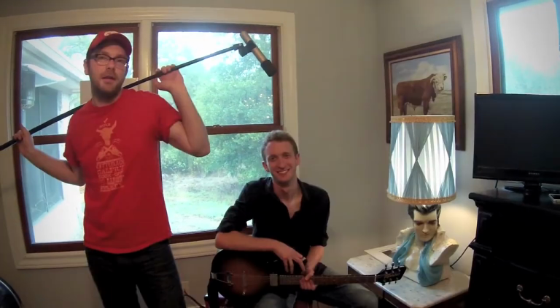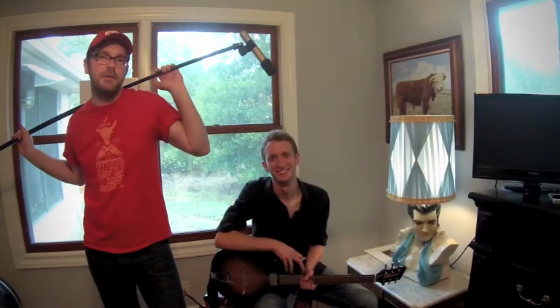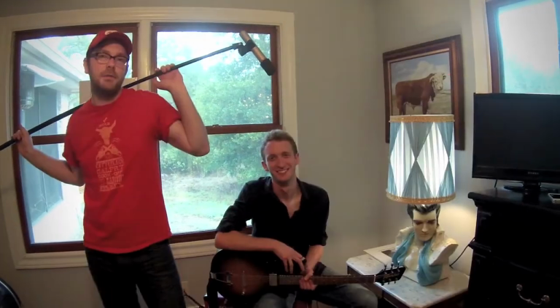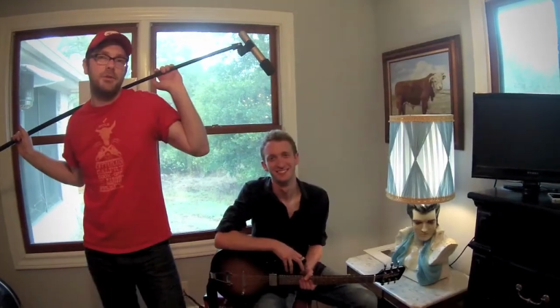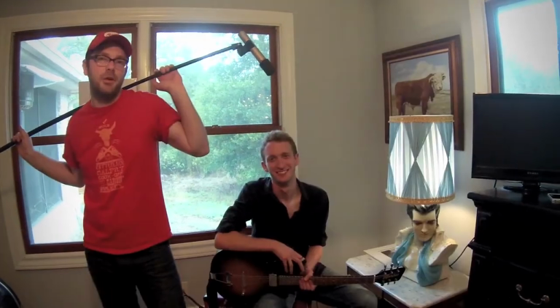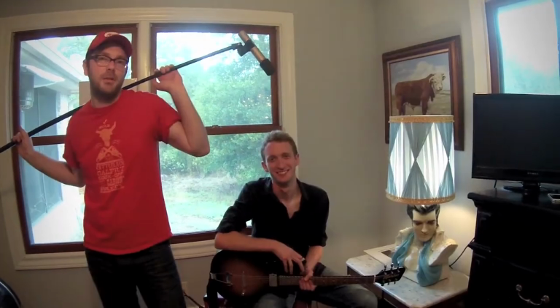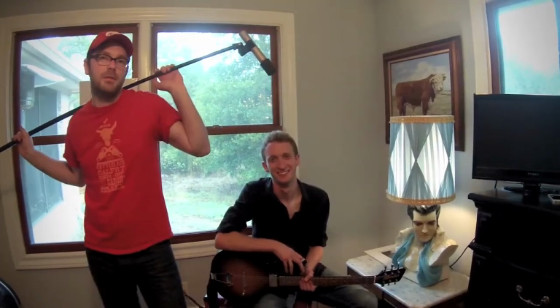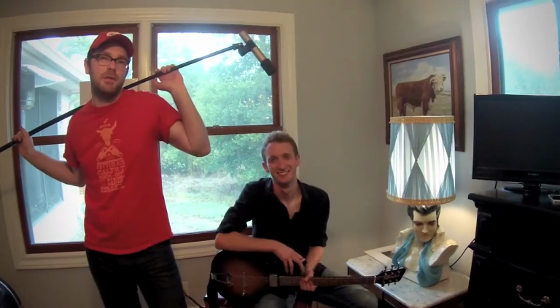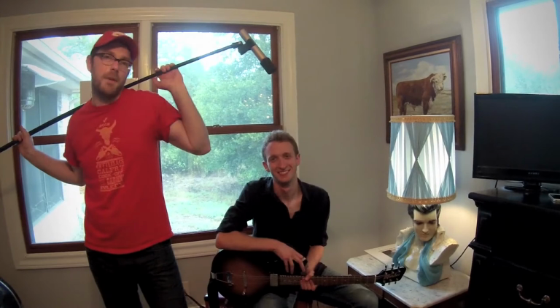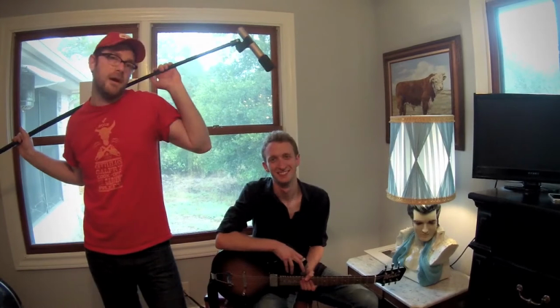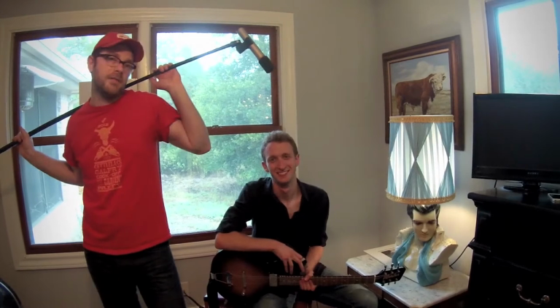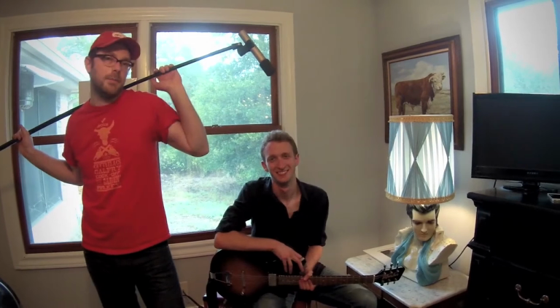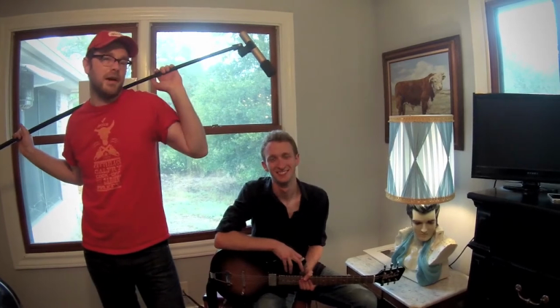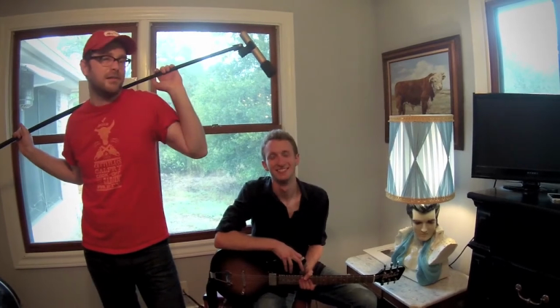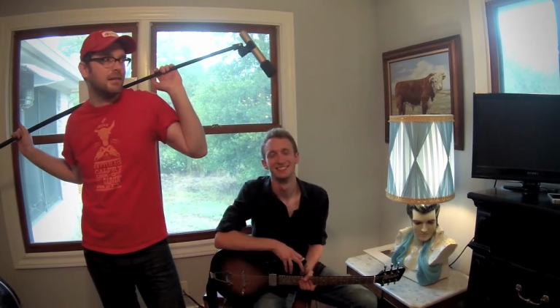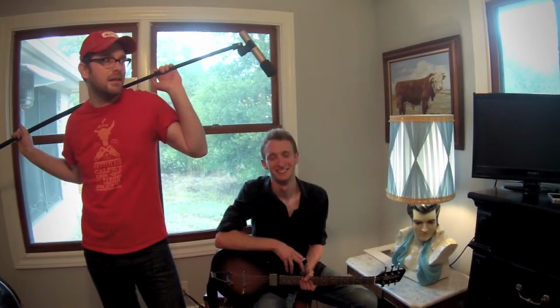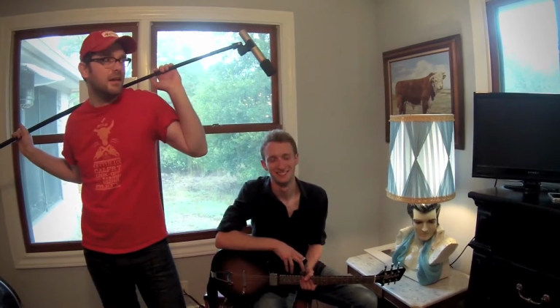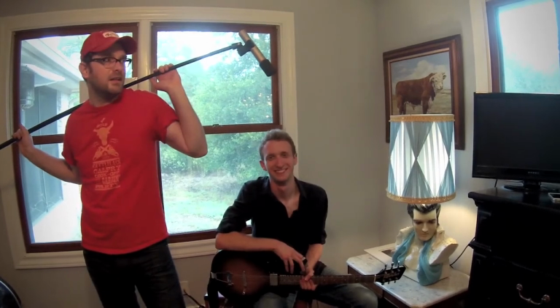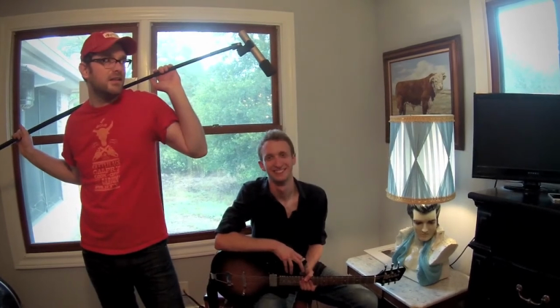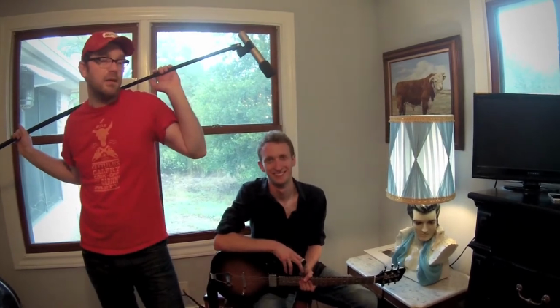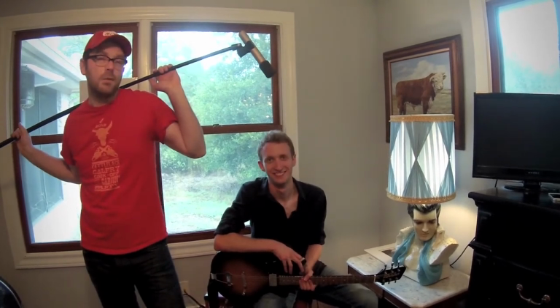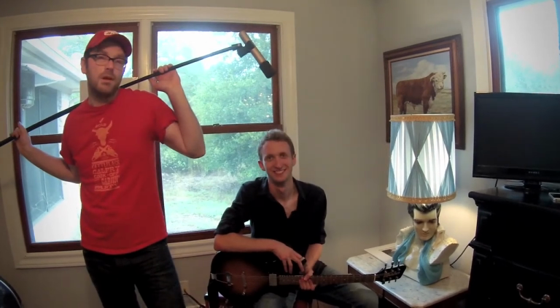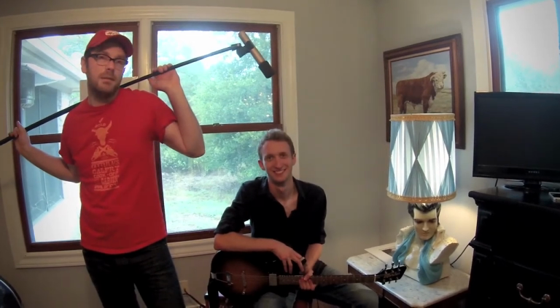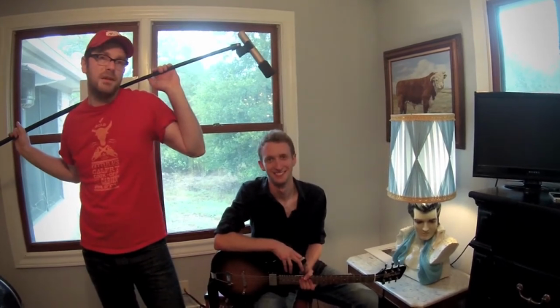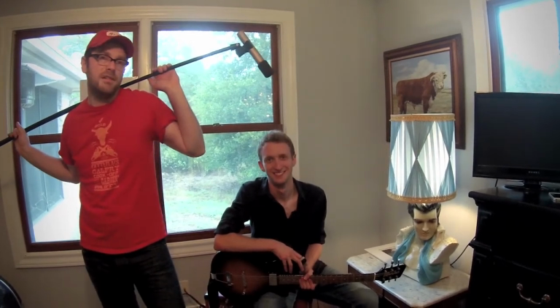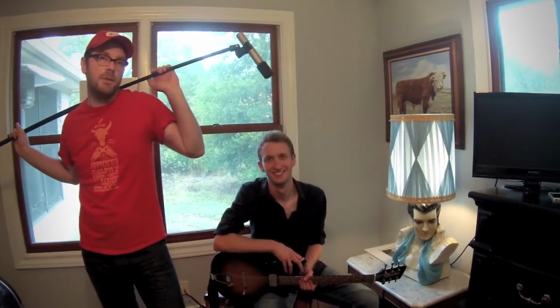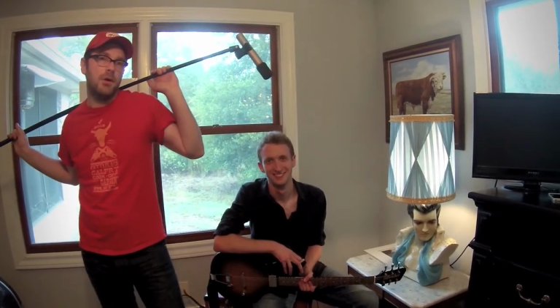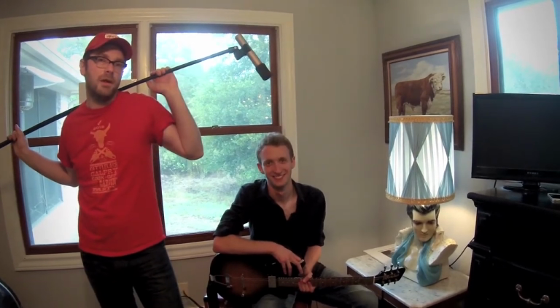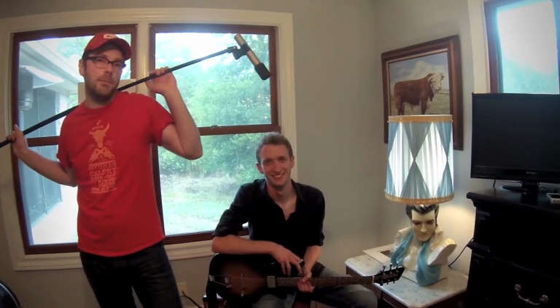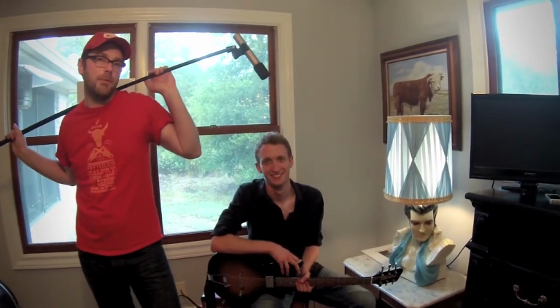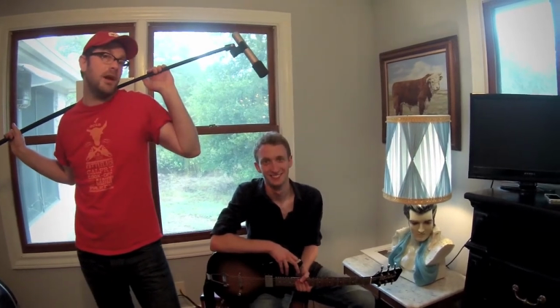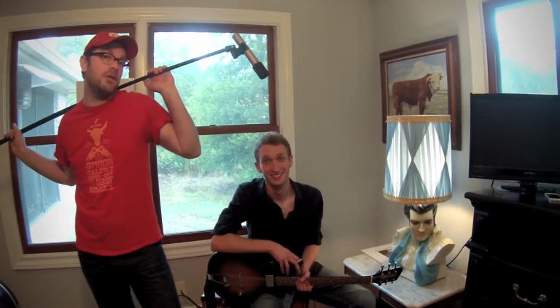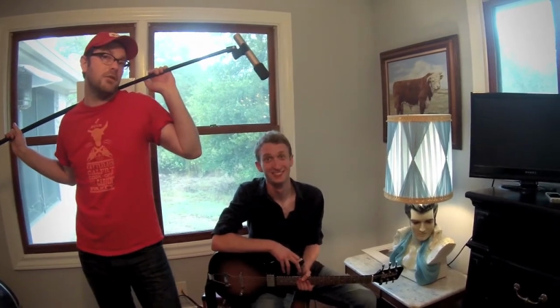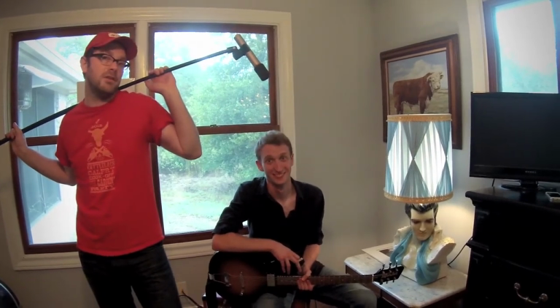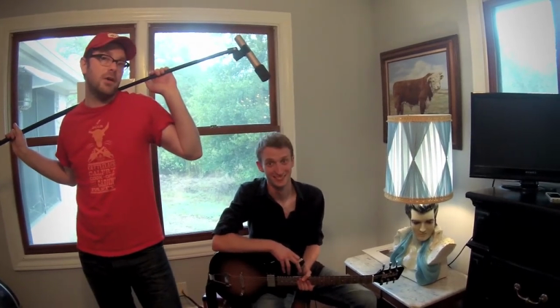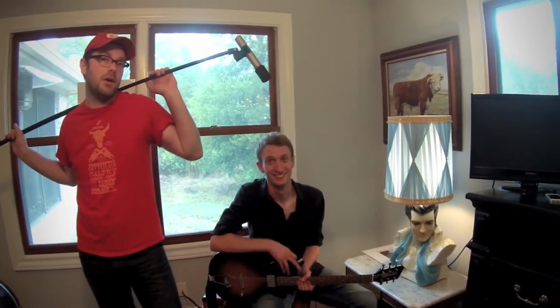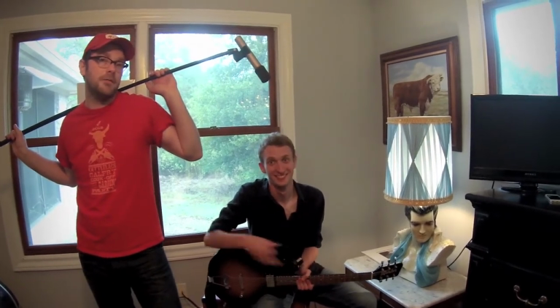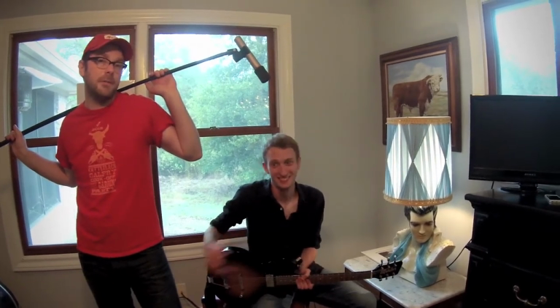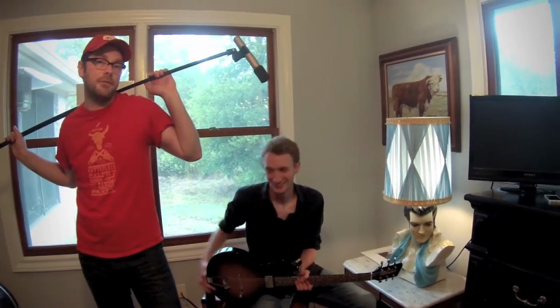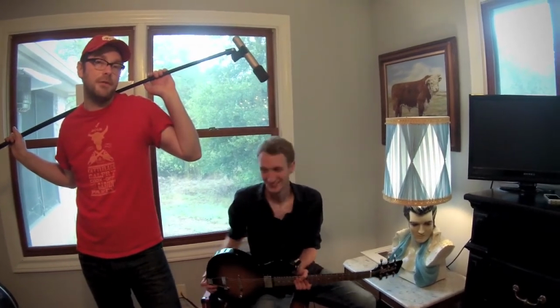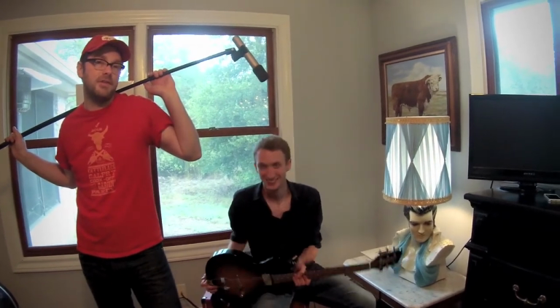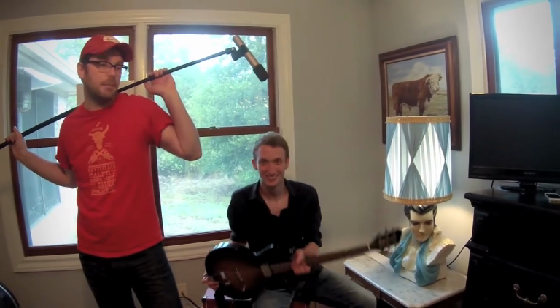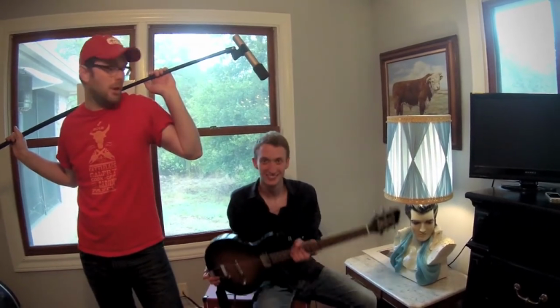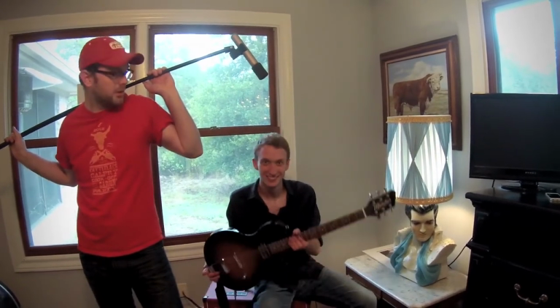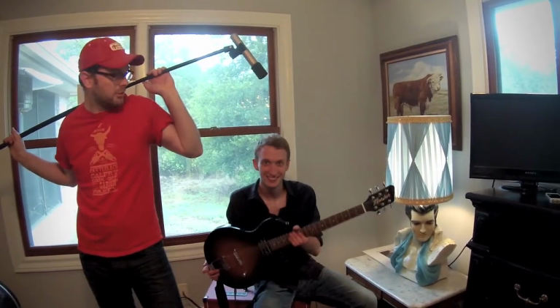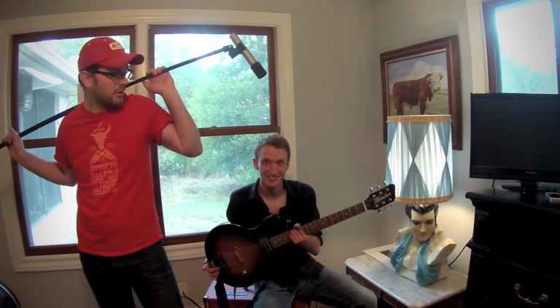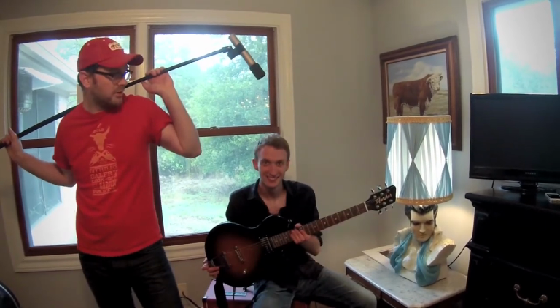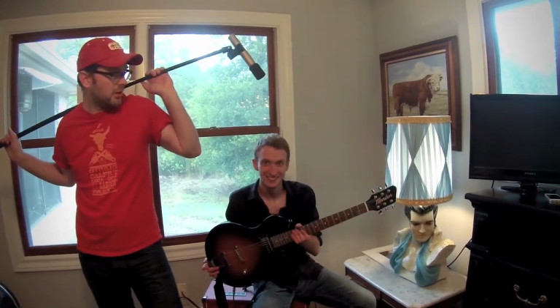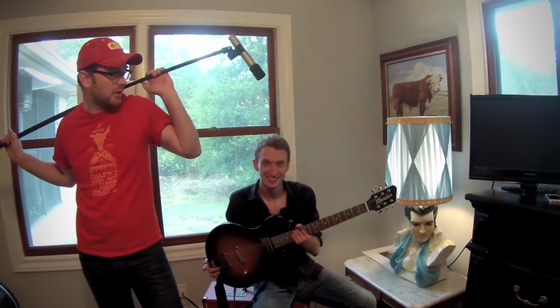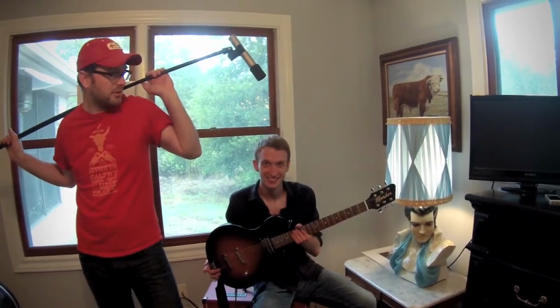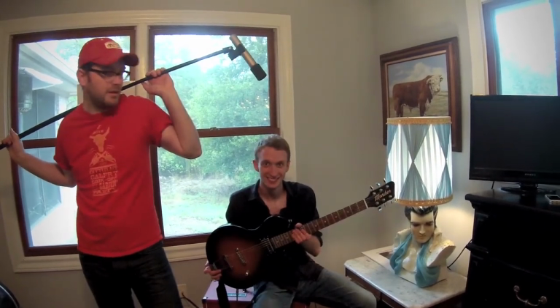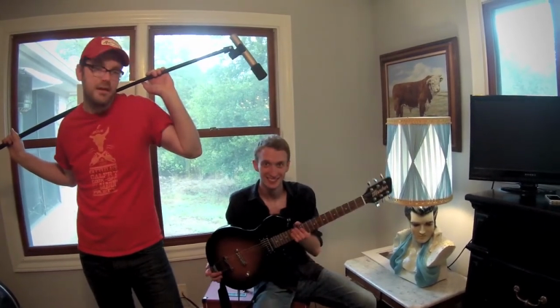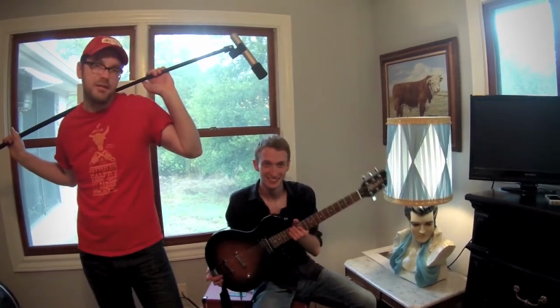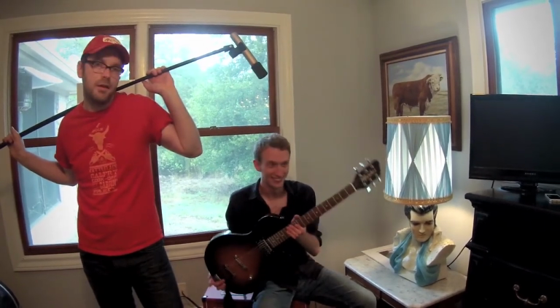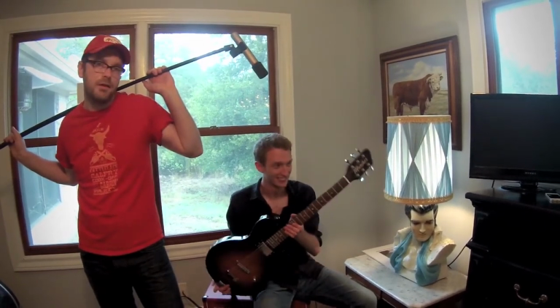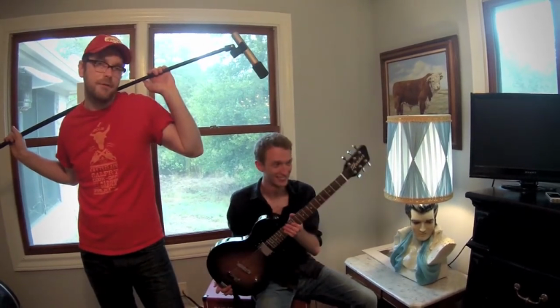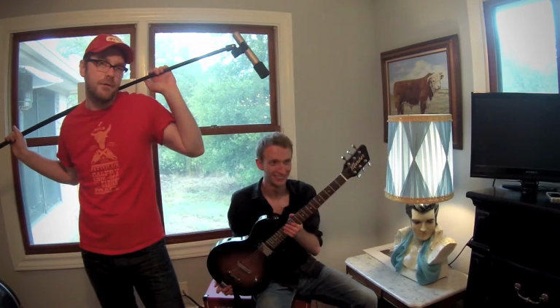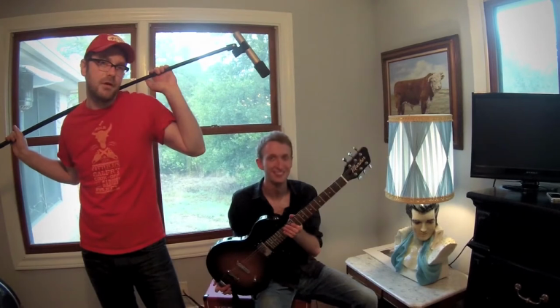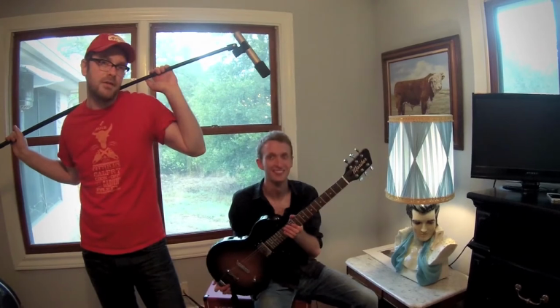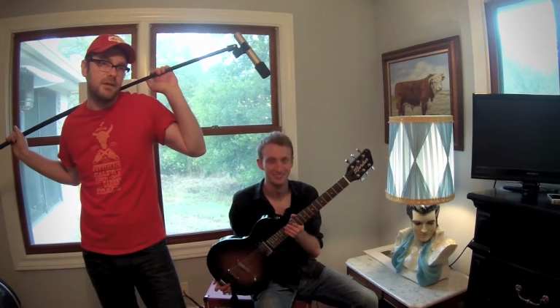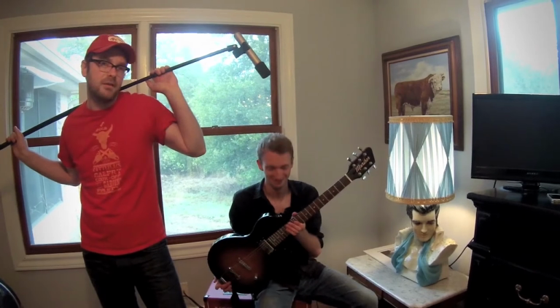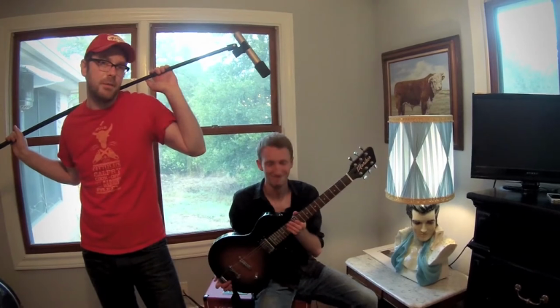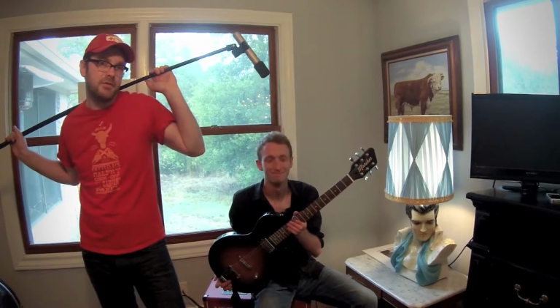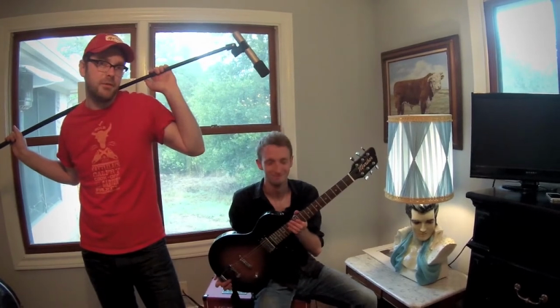I'm Joe Moe with the Possum Posse. Today we're going to be demoing a brand new guitar from our friends at Moniker Guitars. It's called the Far City Special.